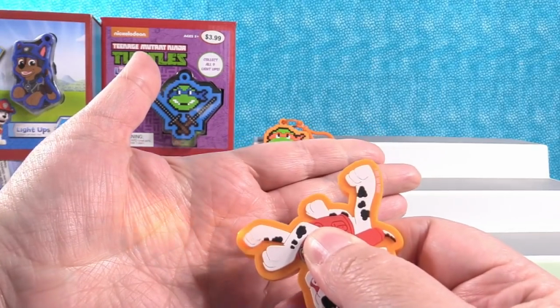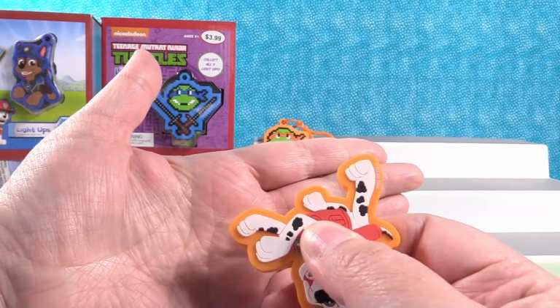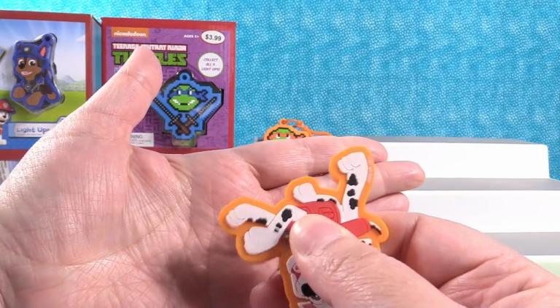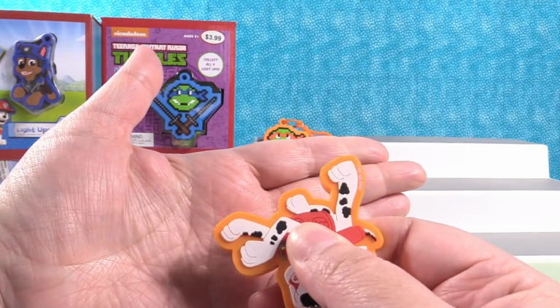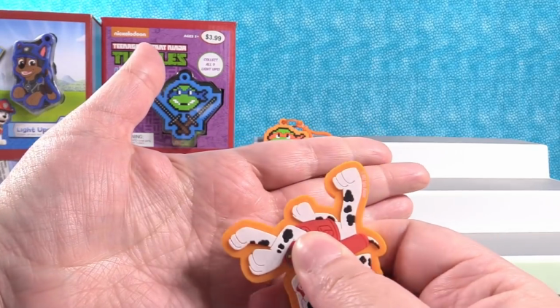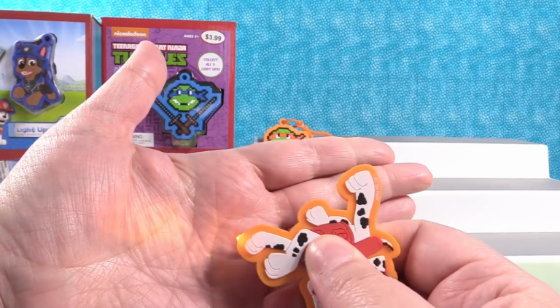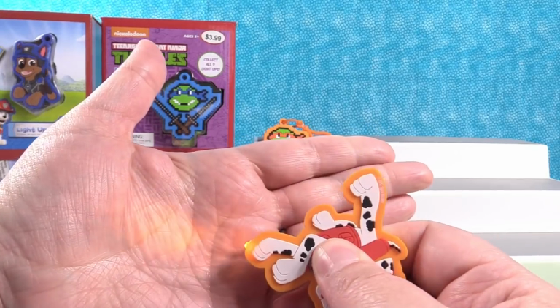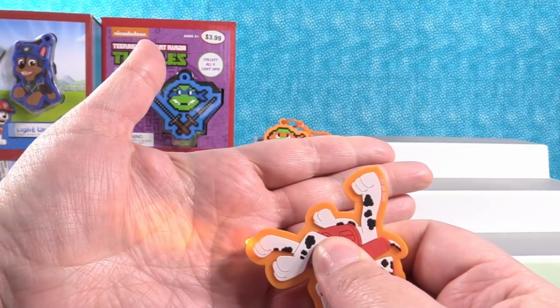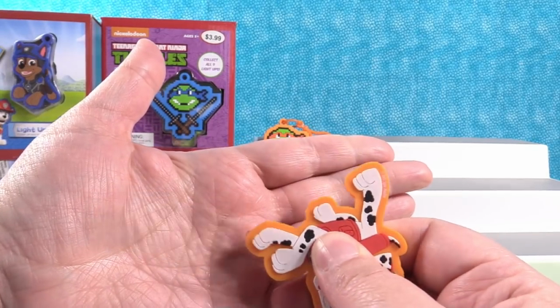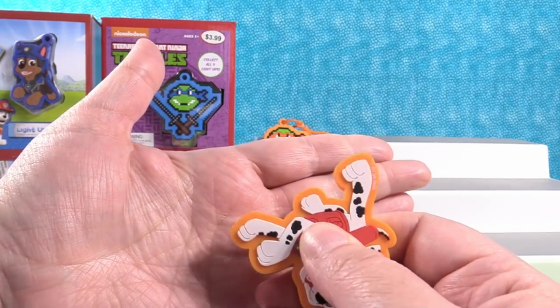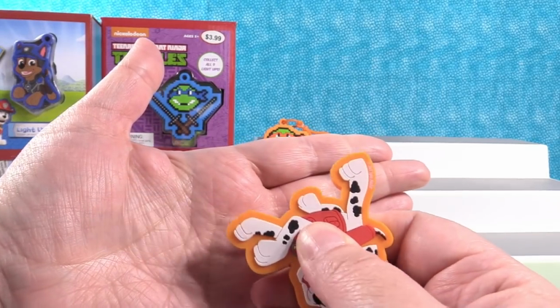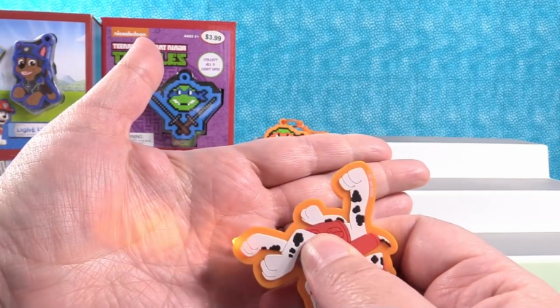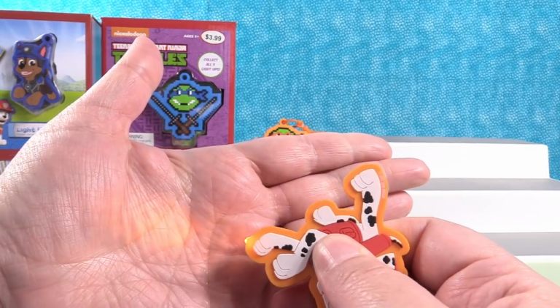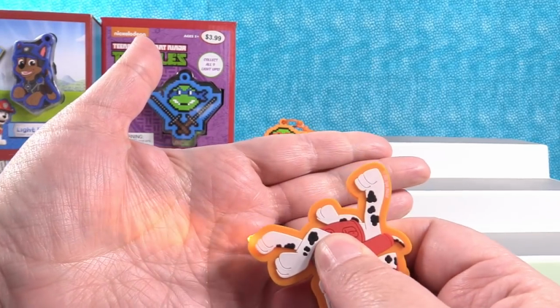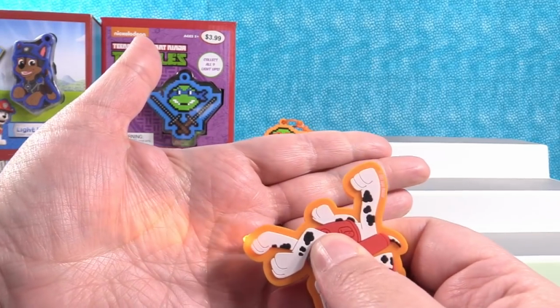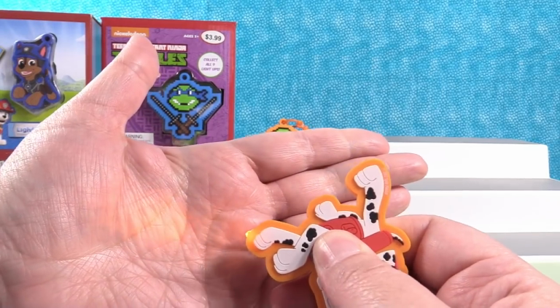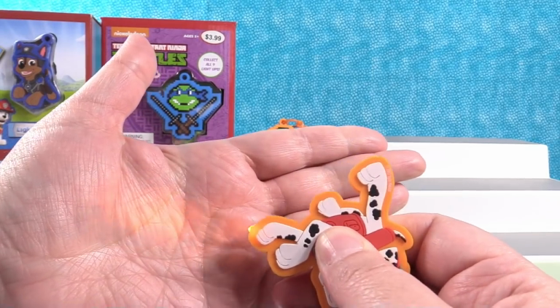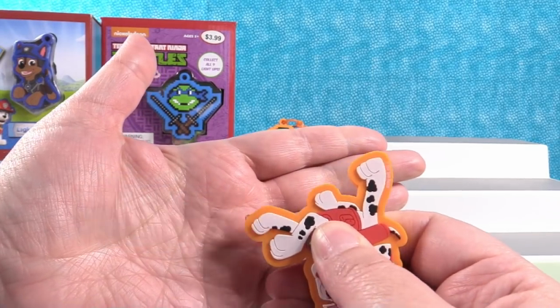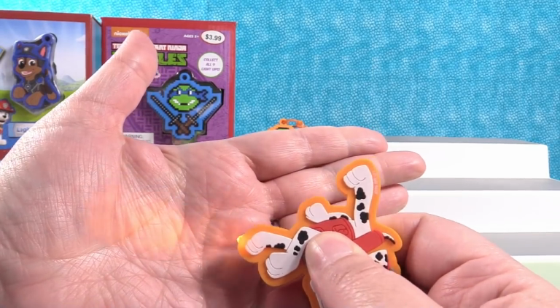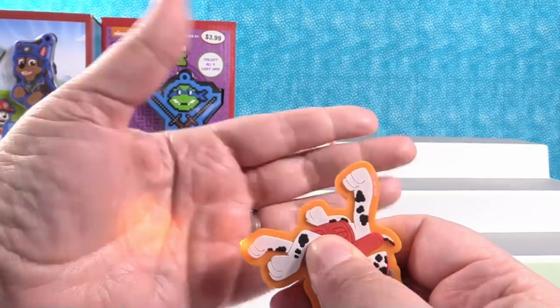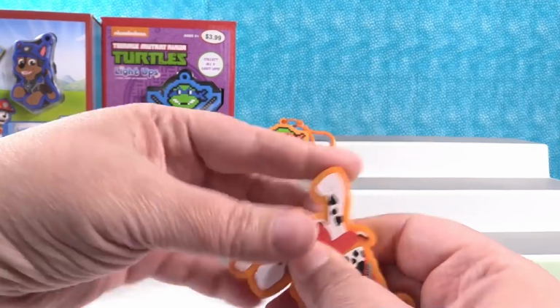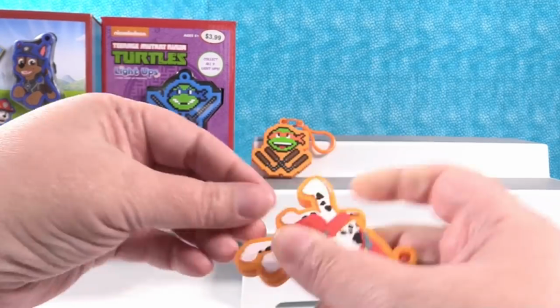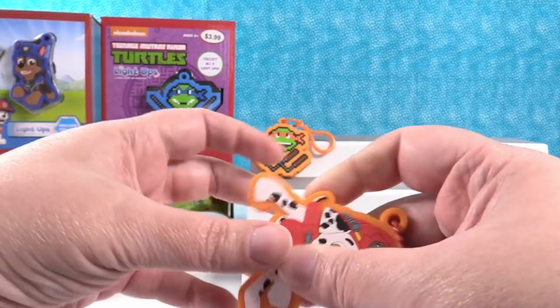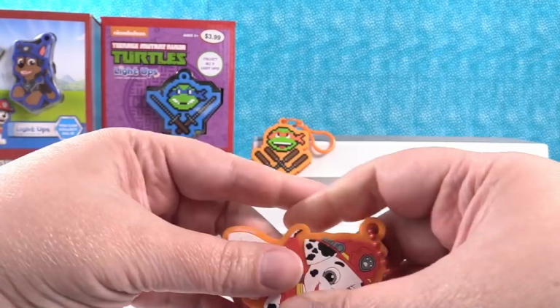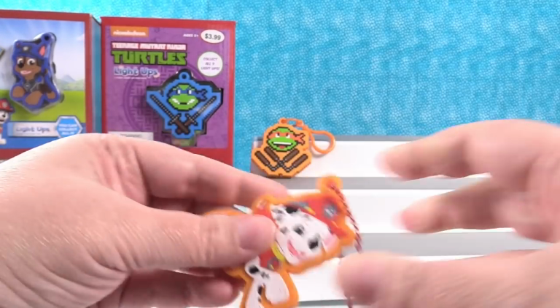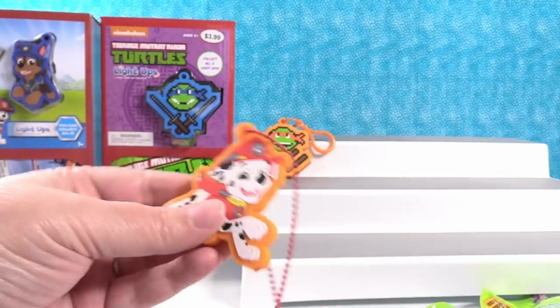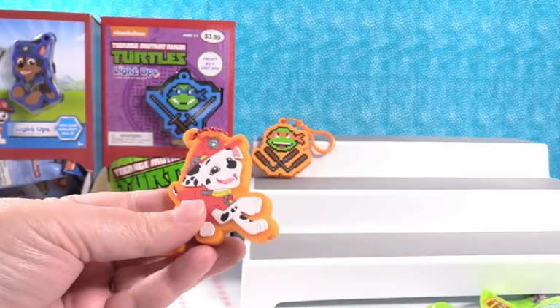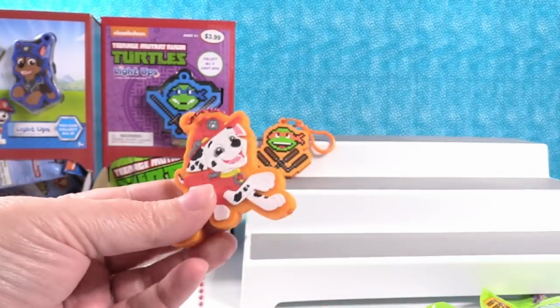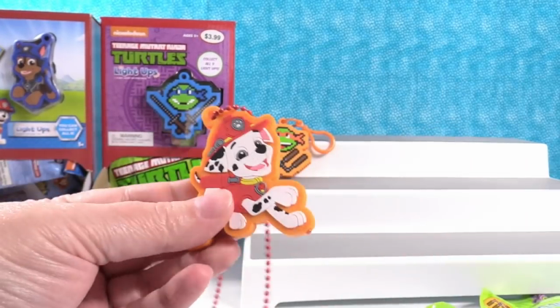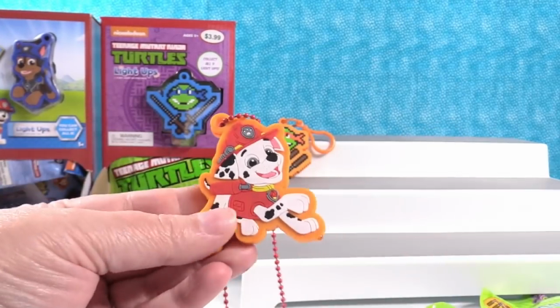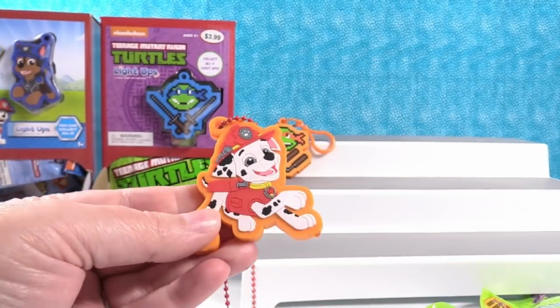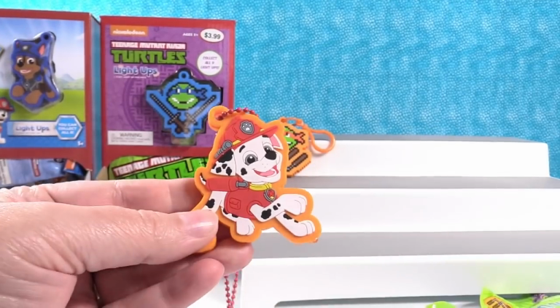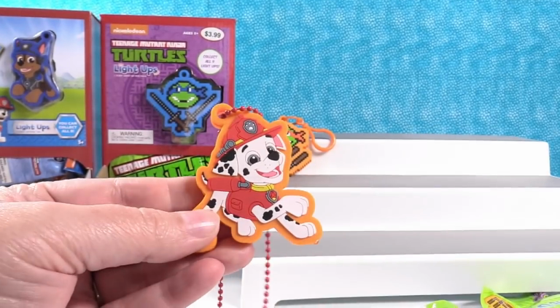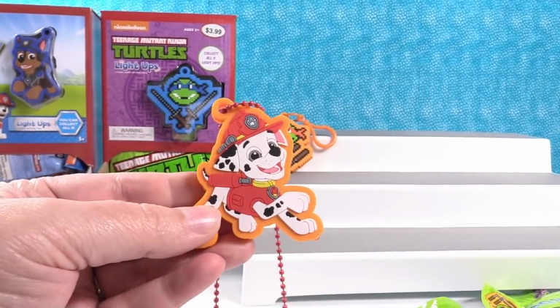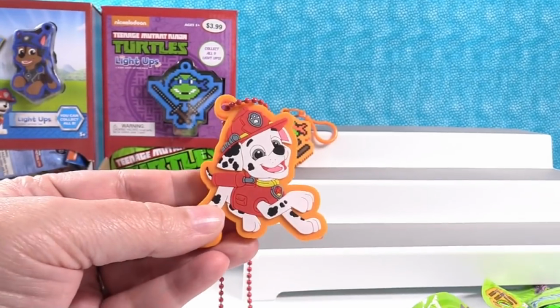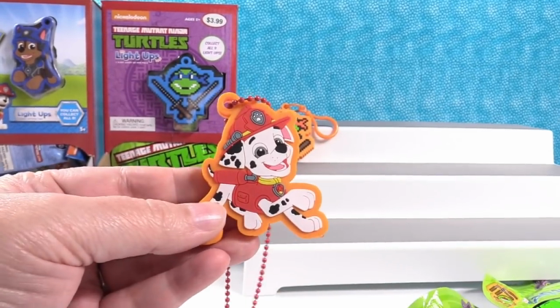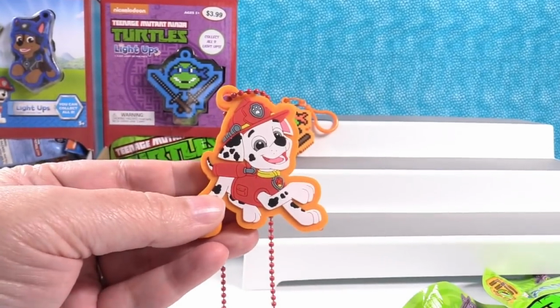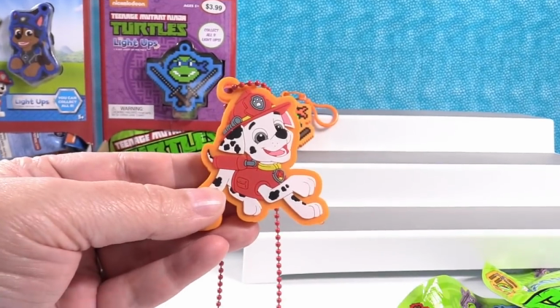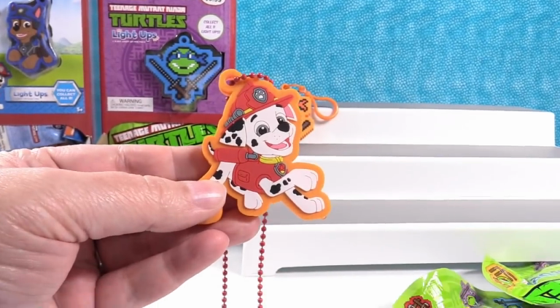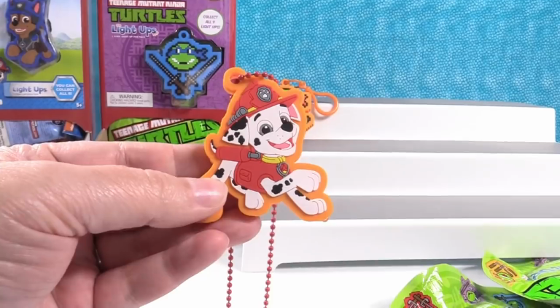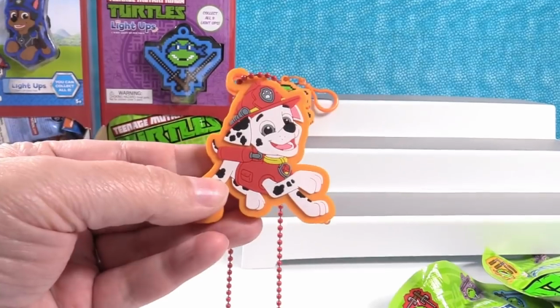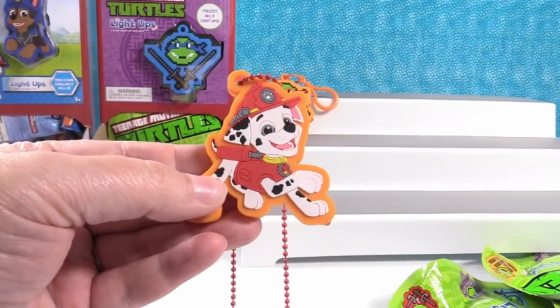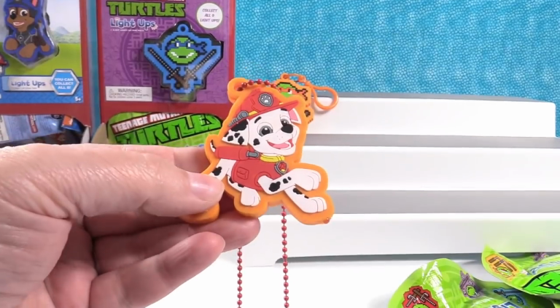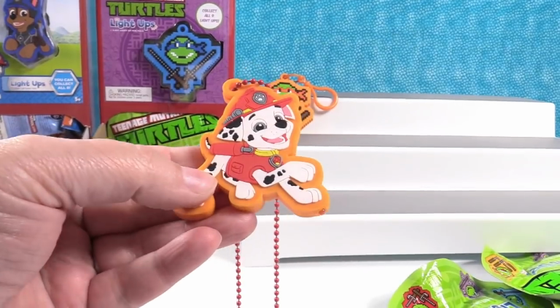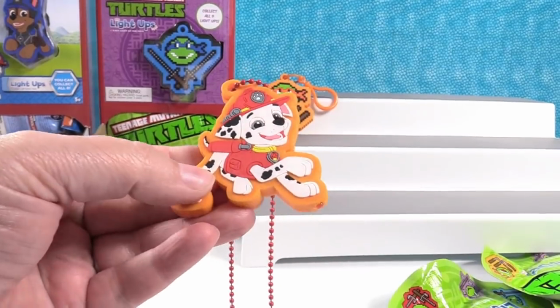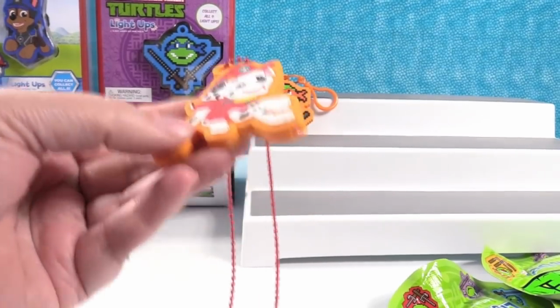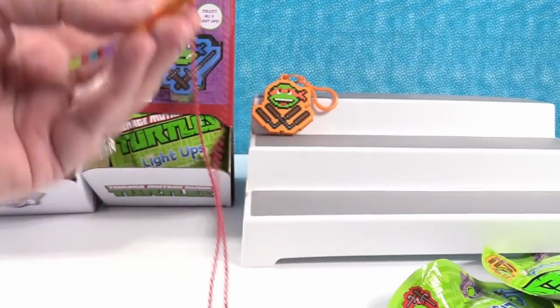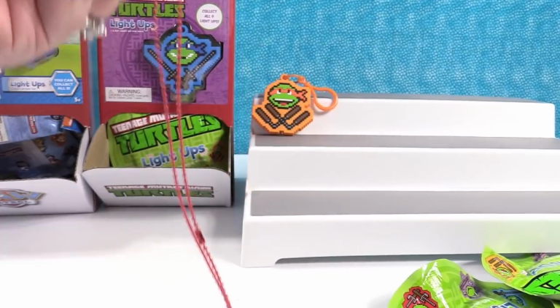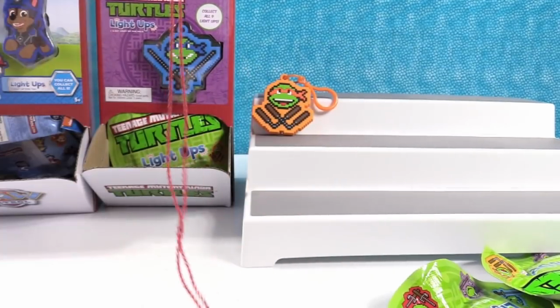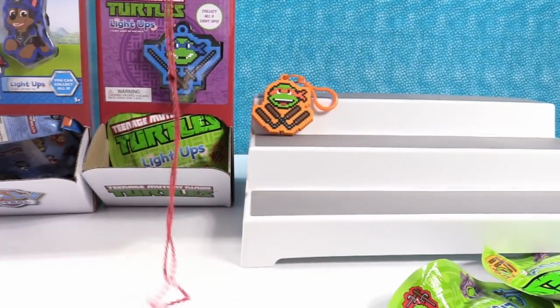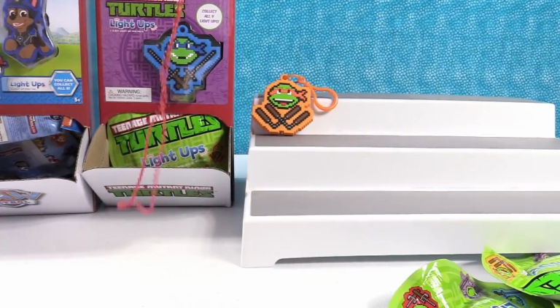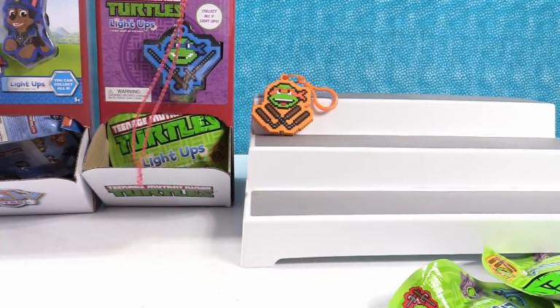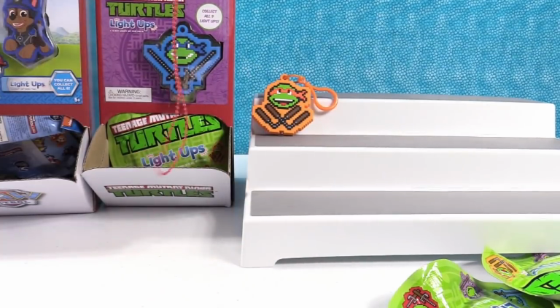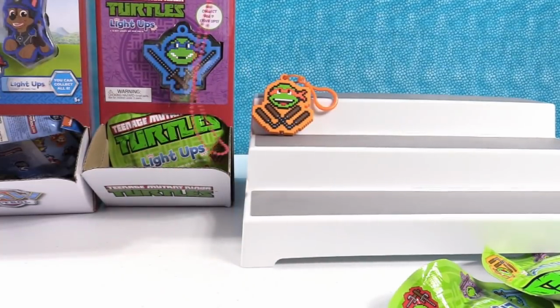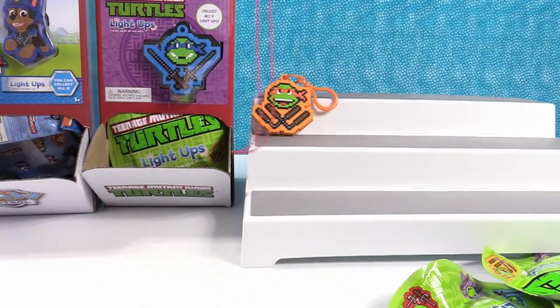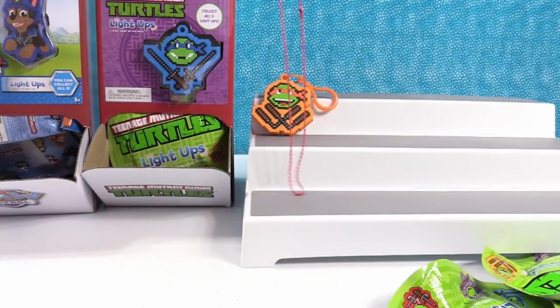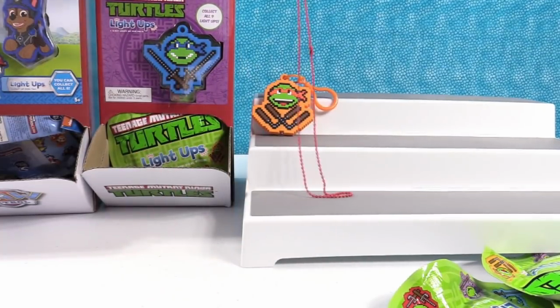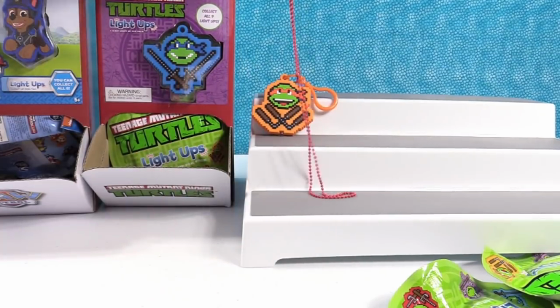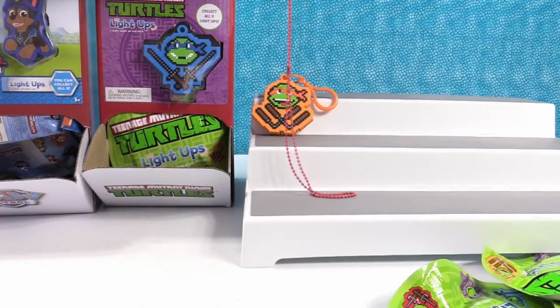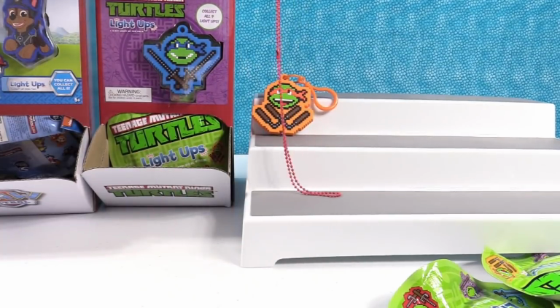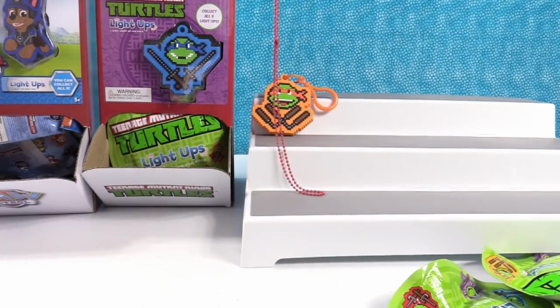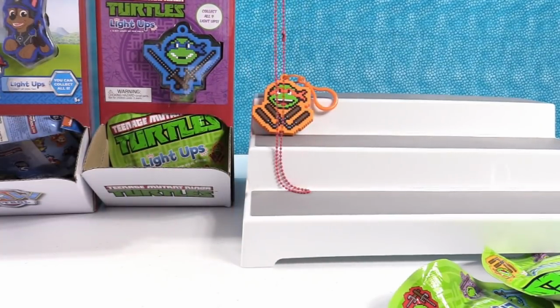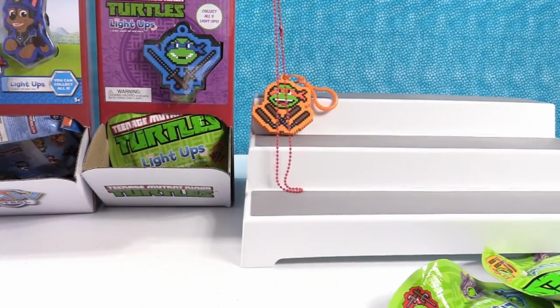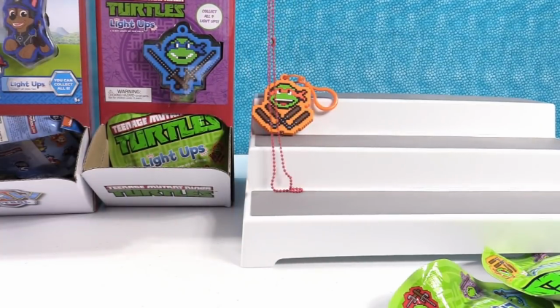Marshall has an orange light. Cool, very cute. Marshall's adorable — I love Dalmatians, they're just so adorable.